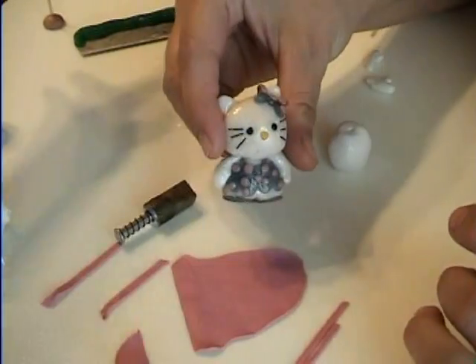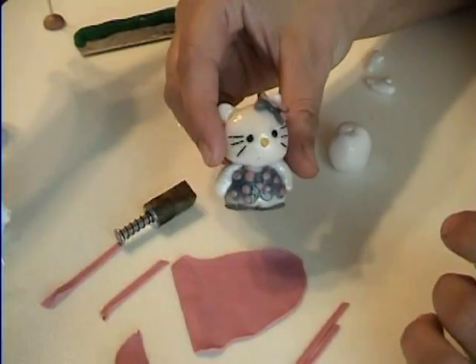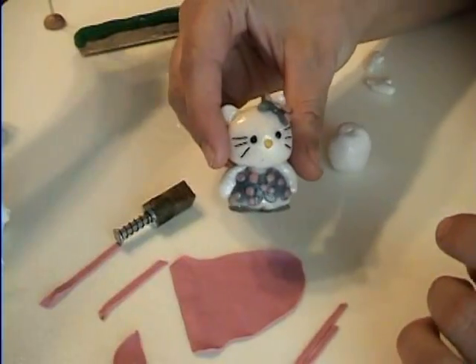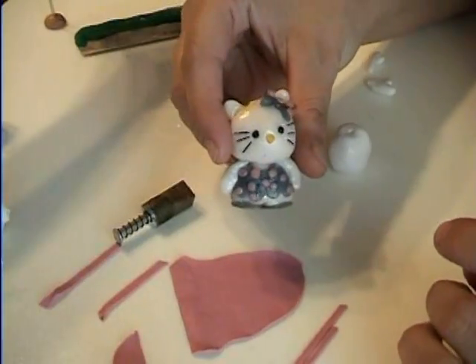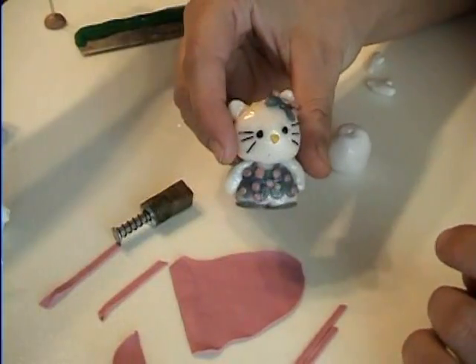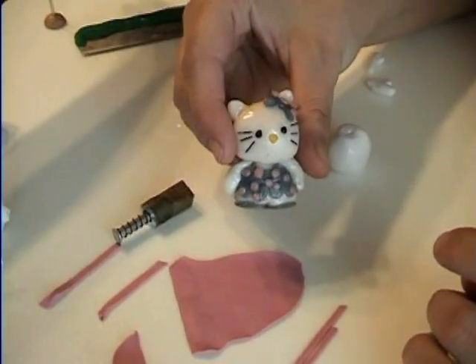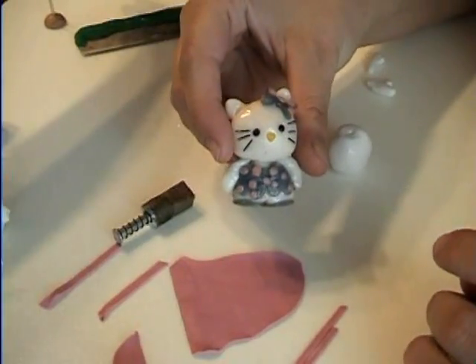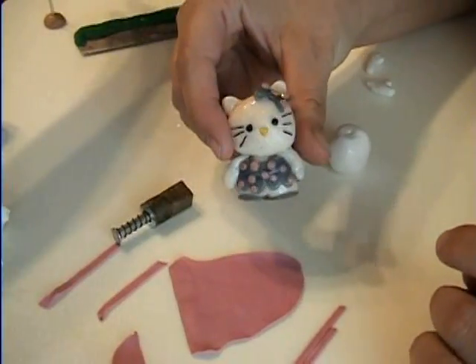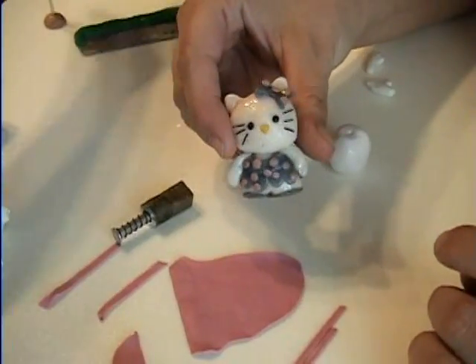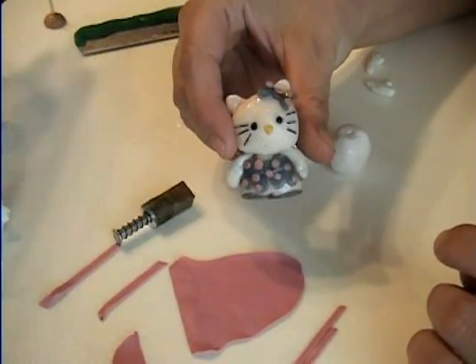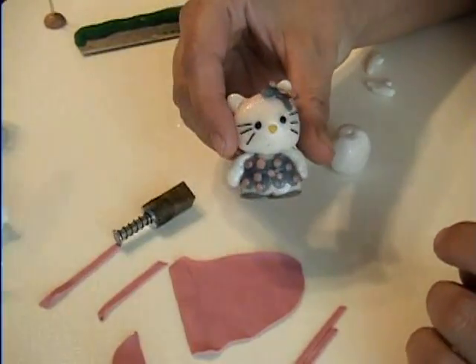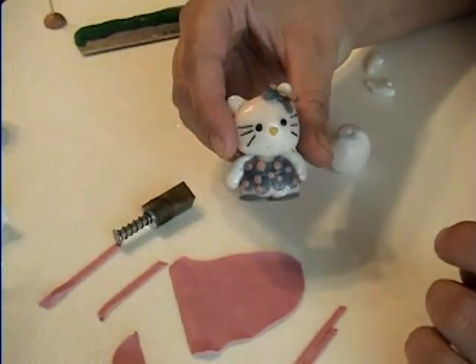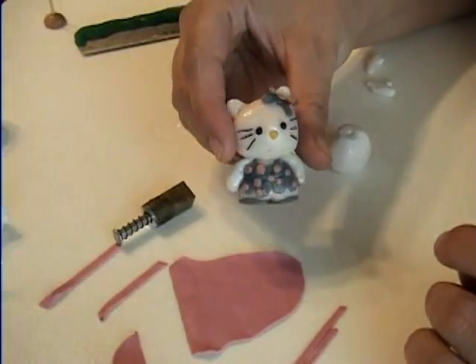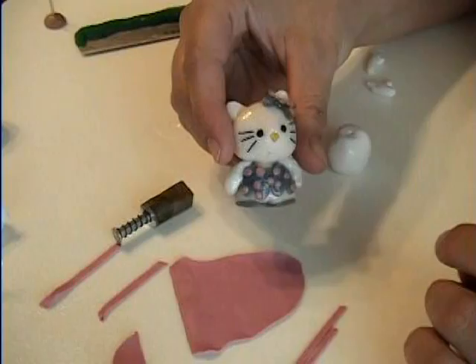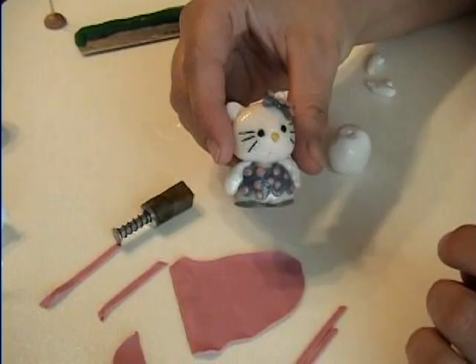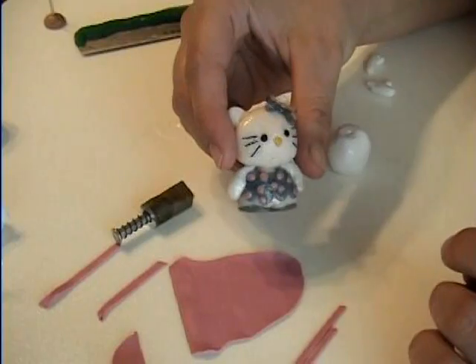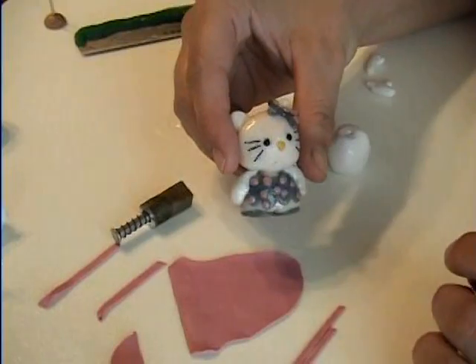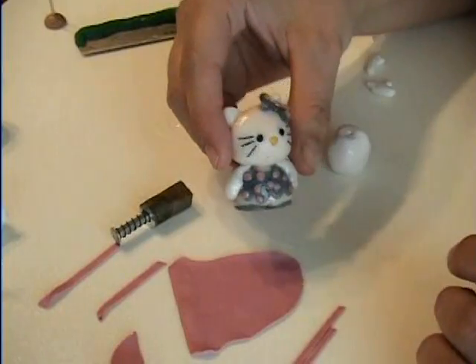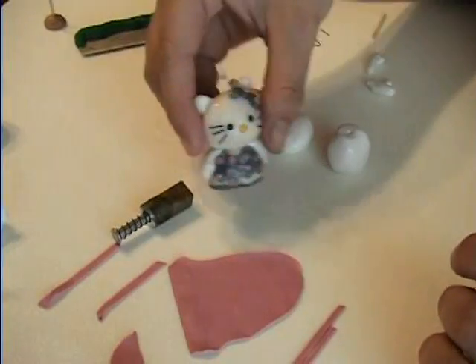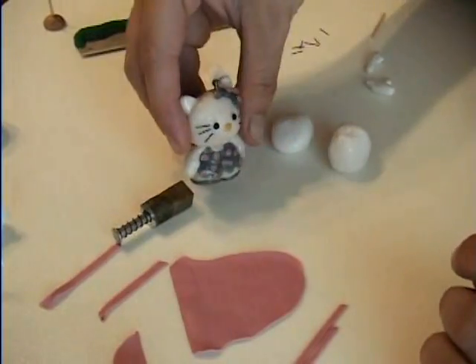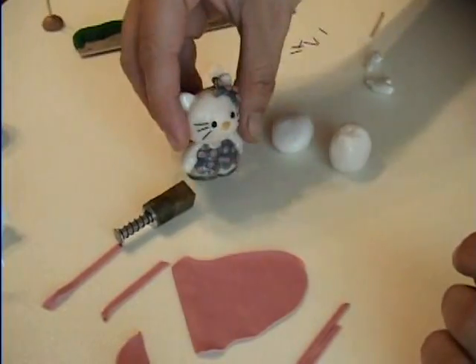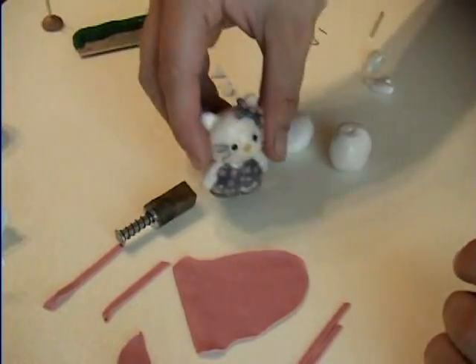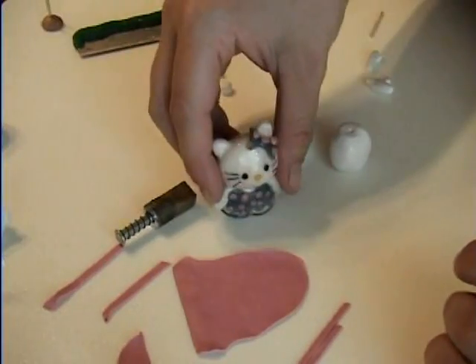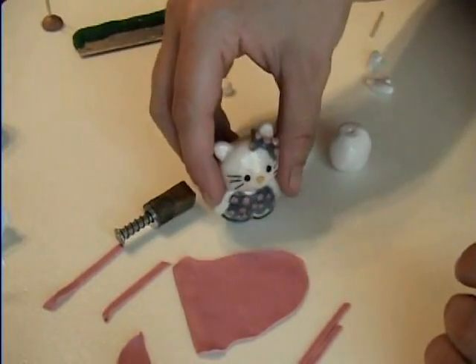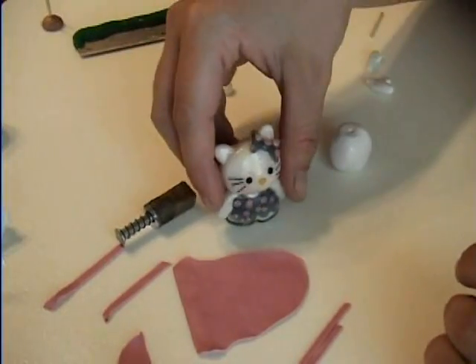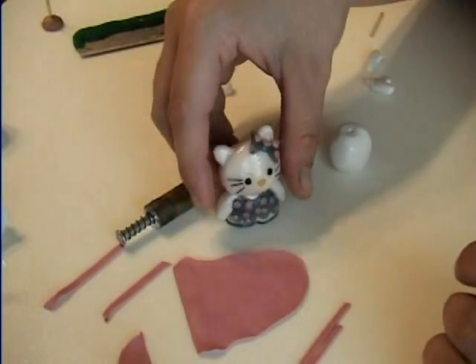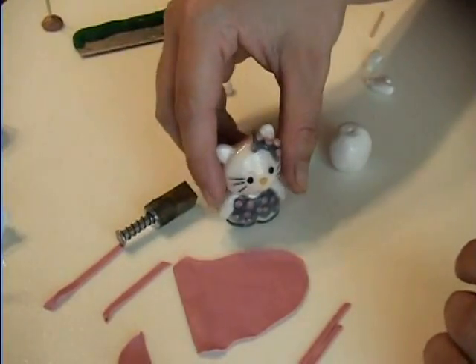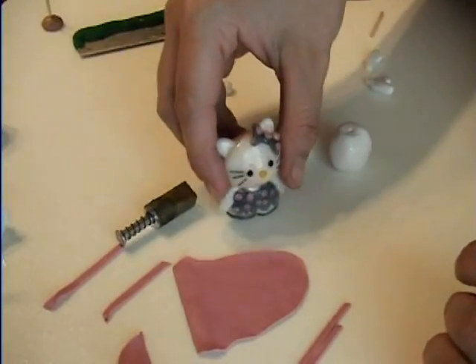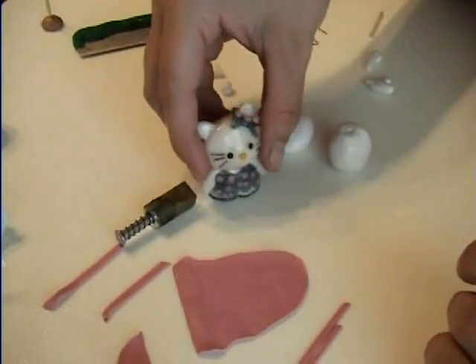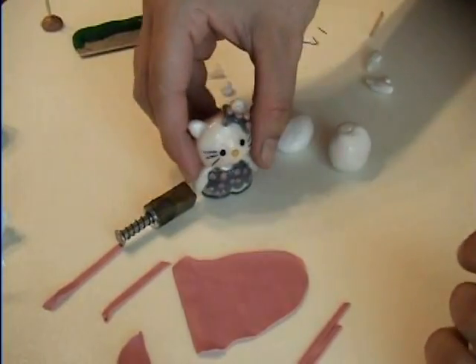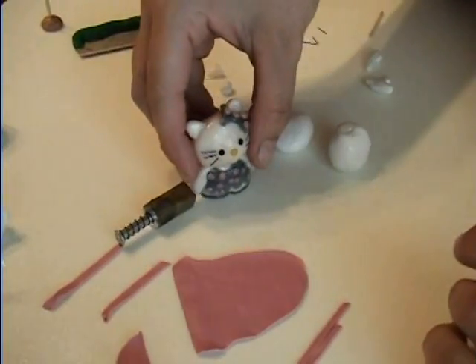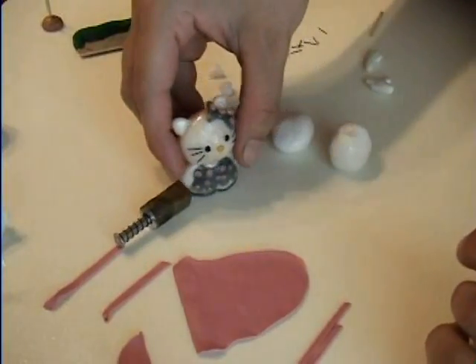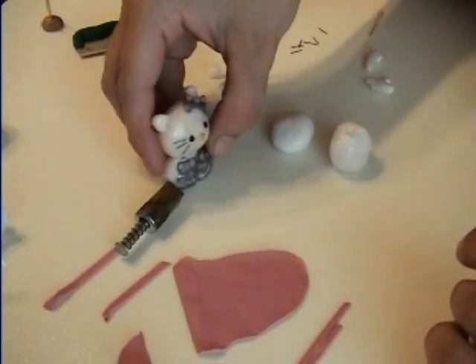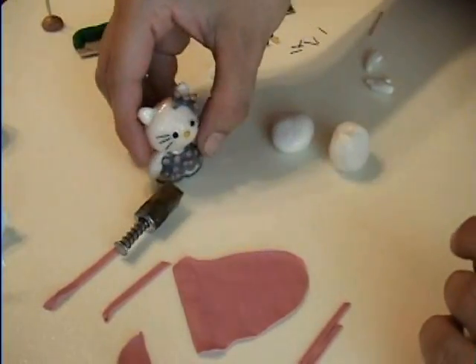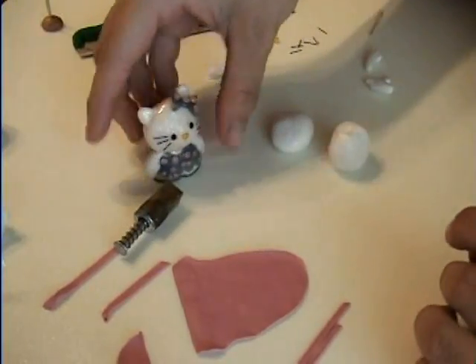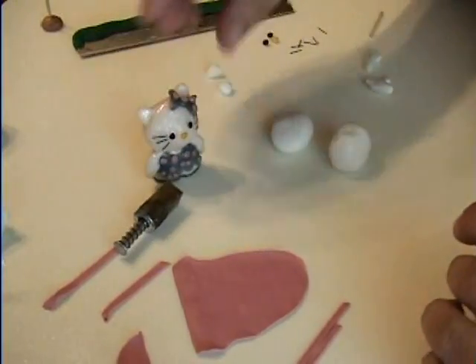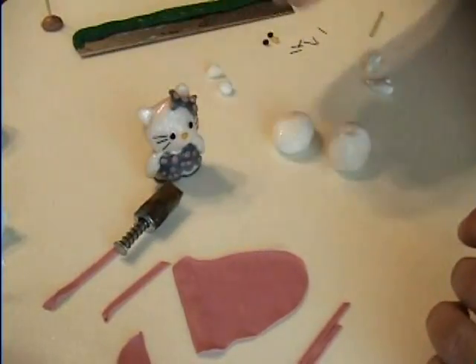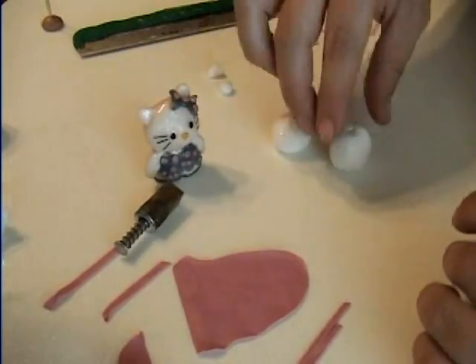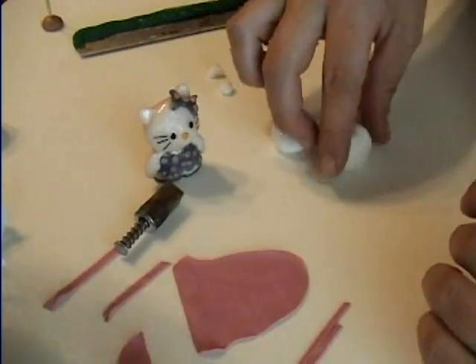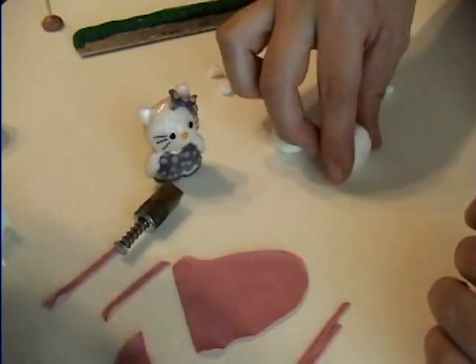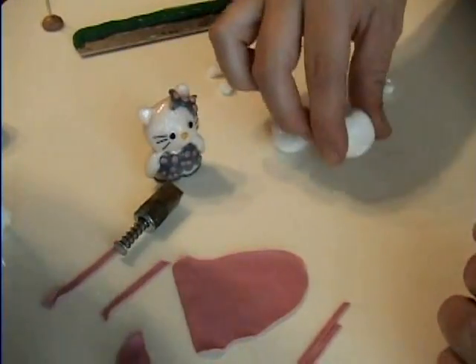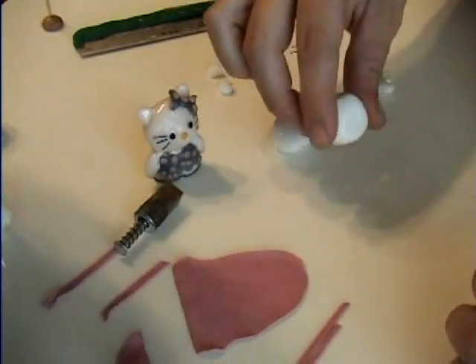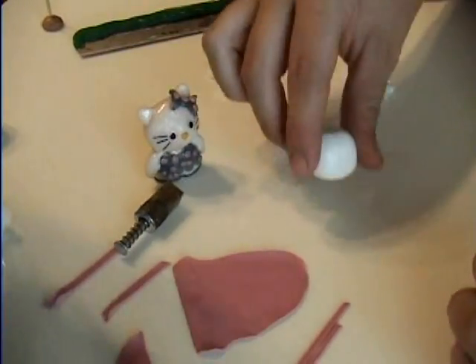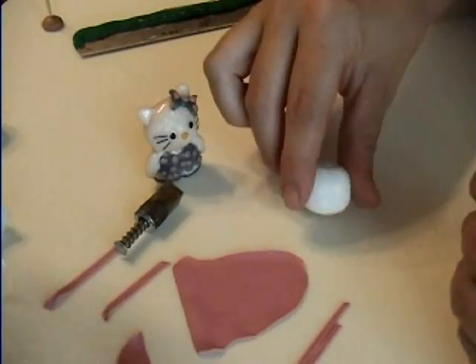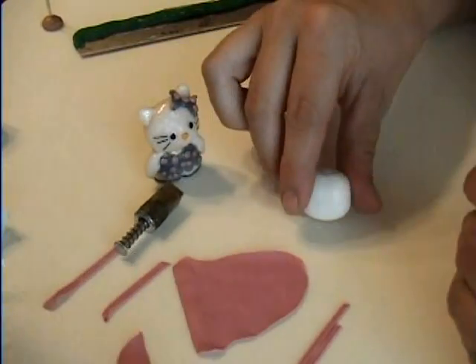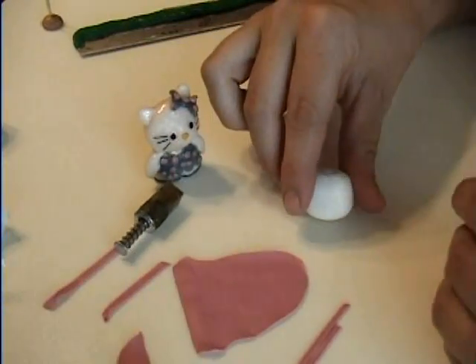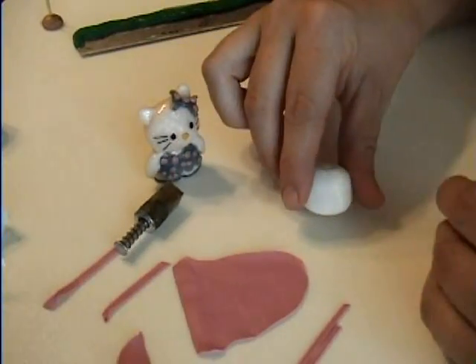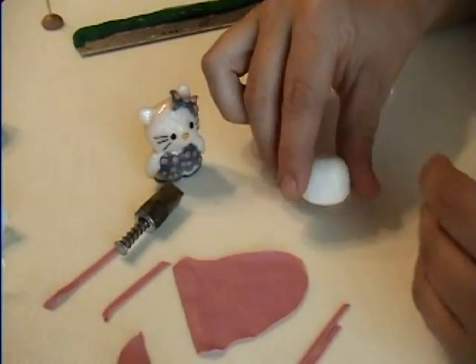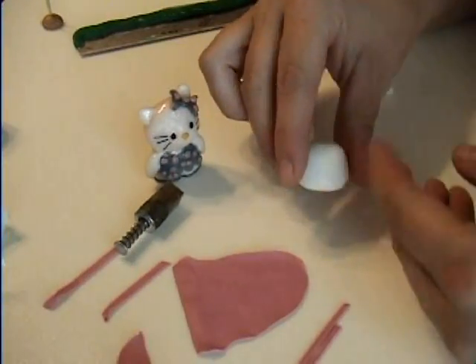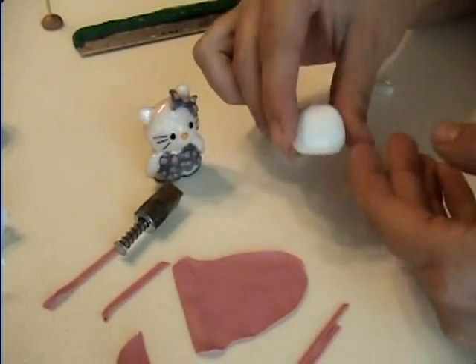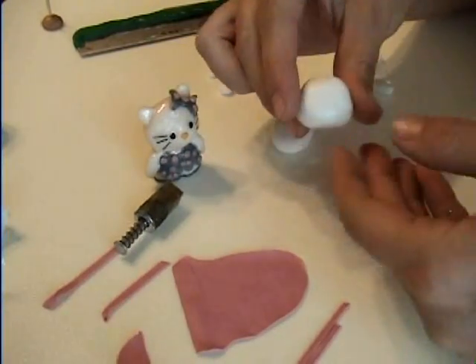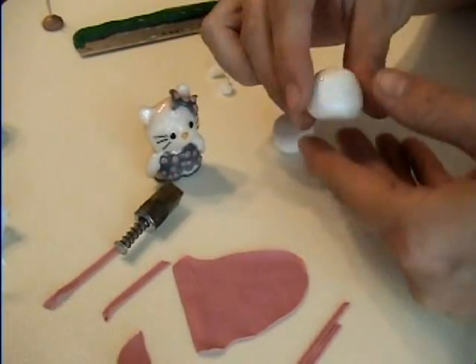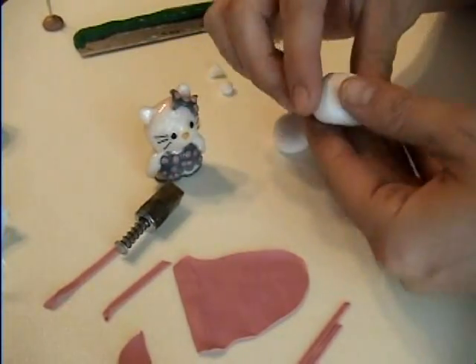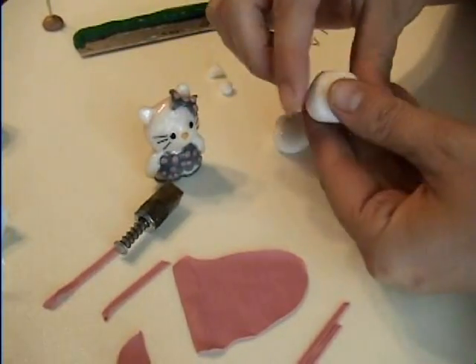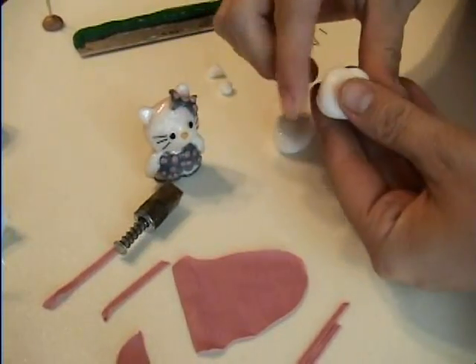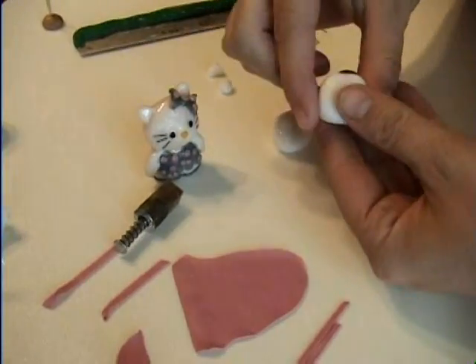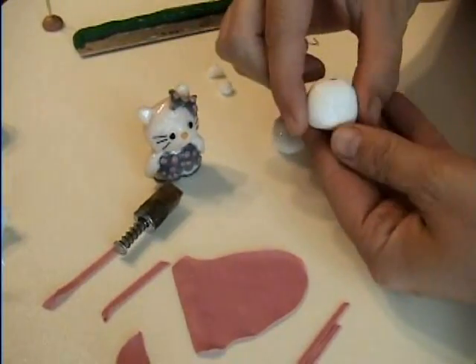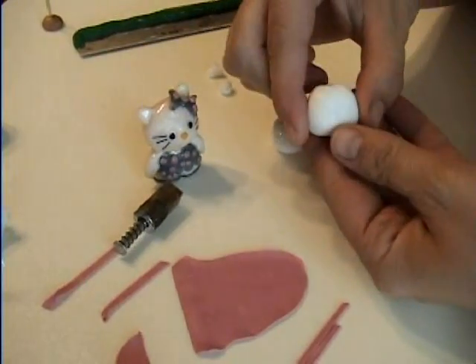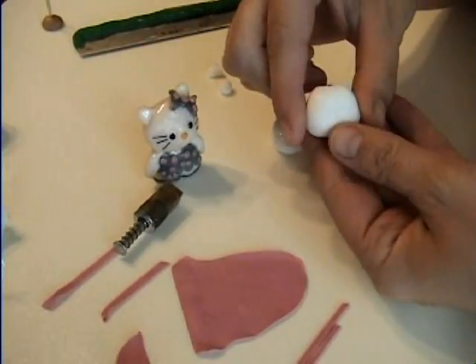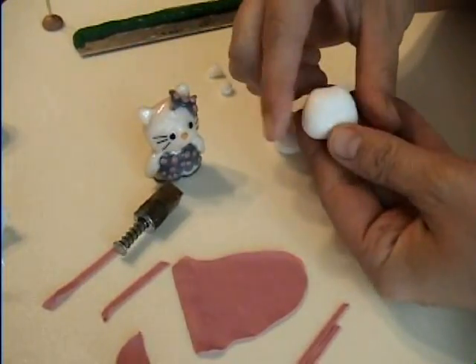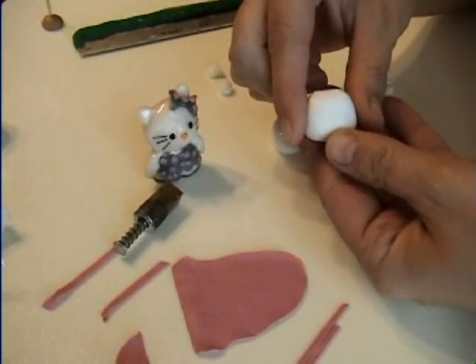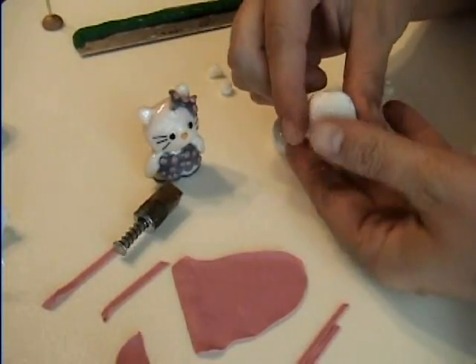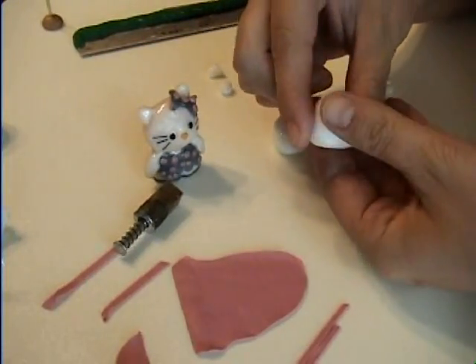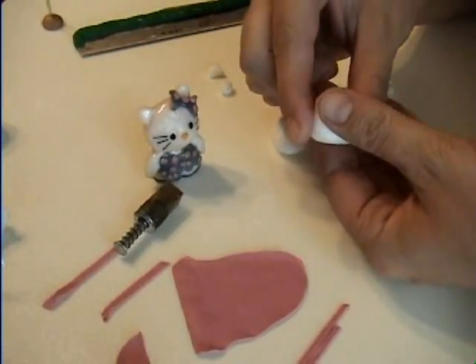Now we're going to make Hello Kitty. You start off with some white clay and you roll it into a ball.